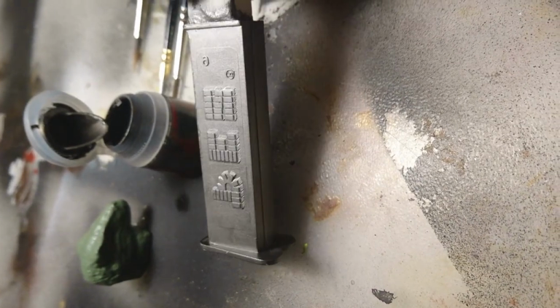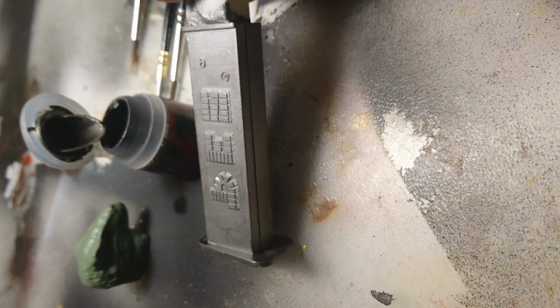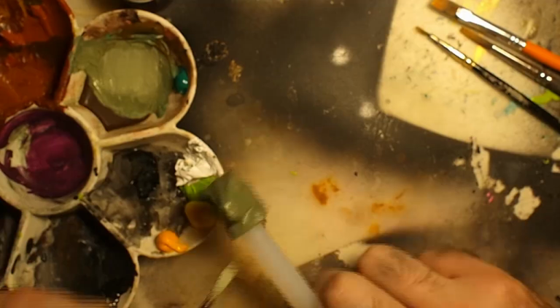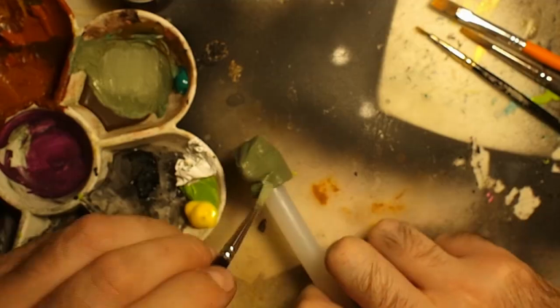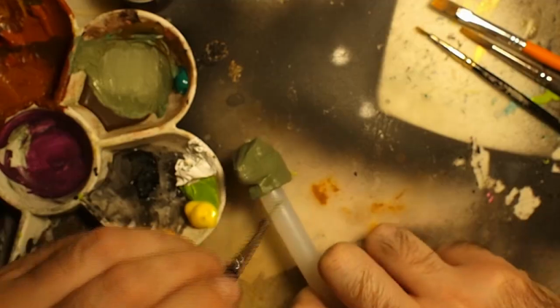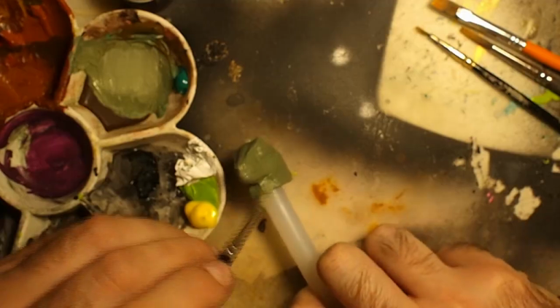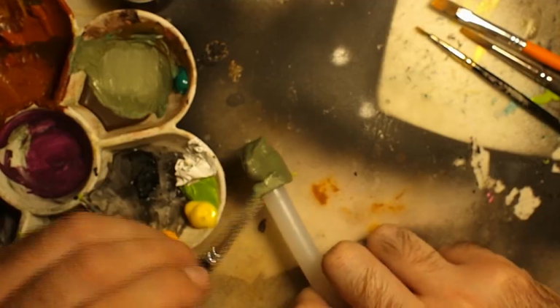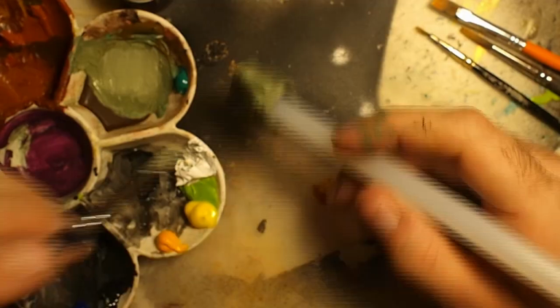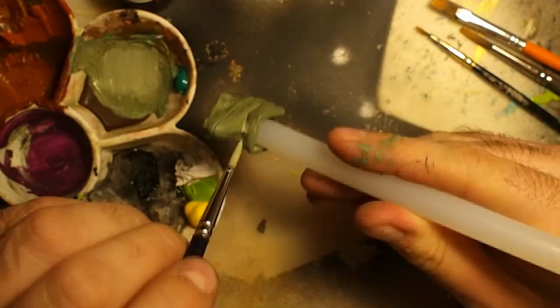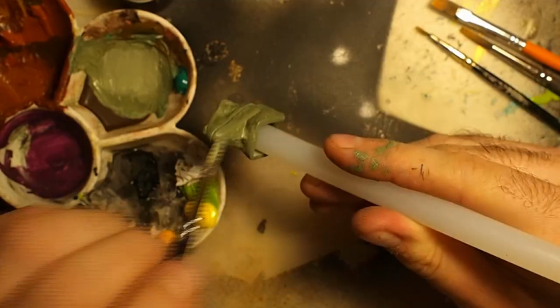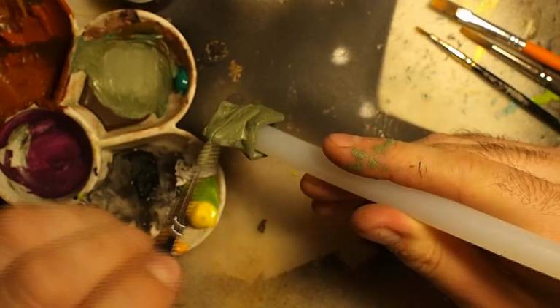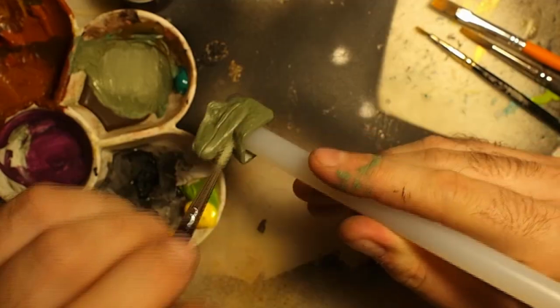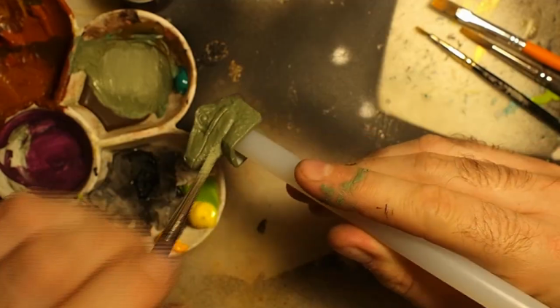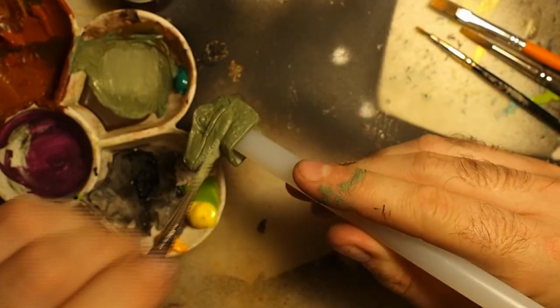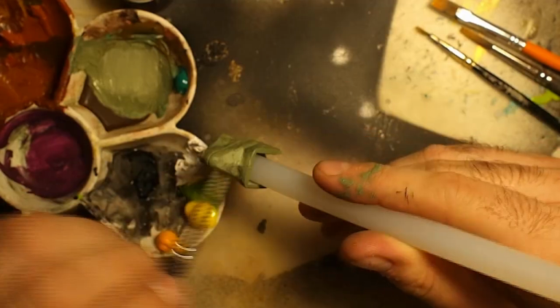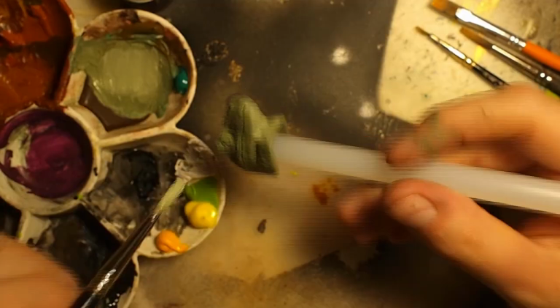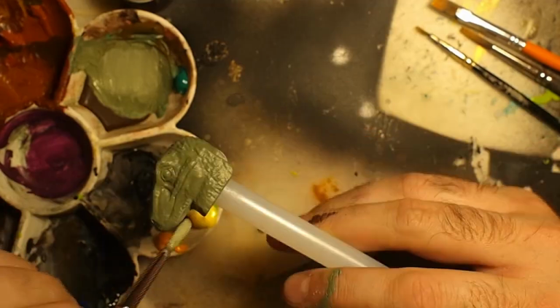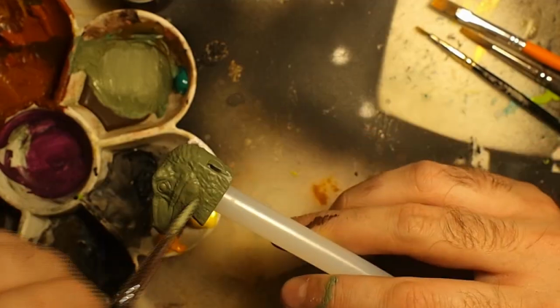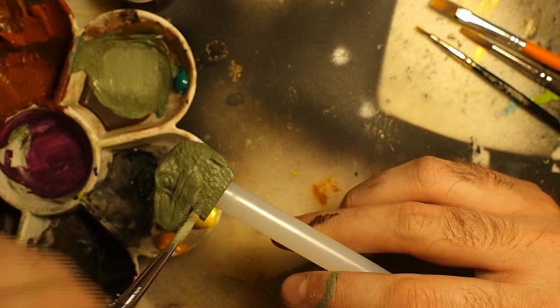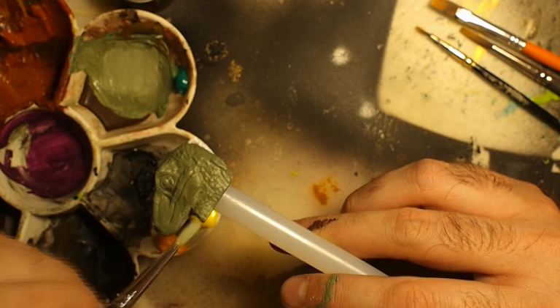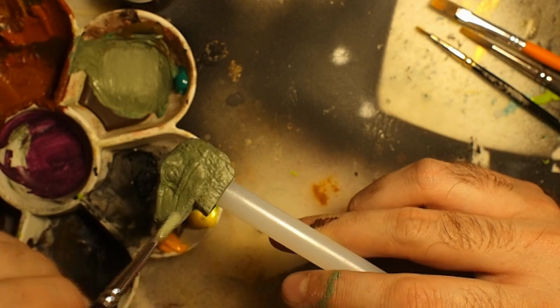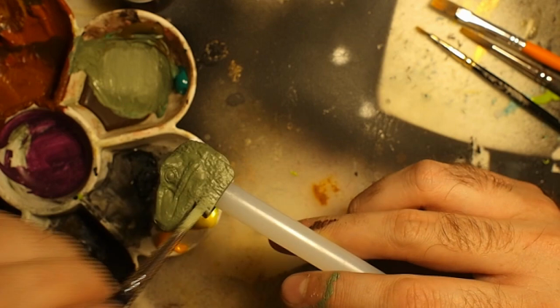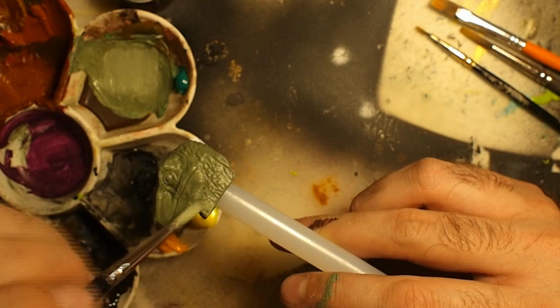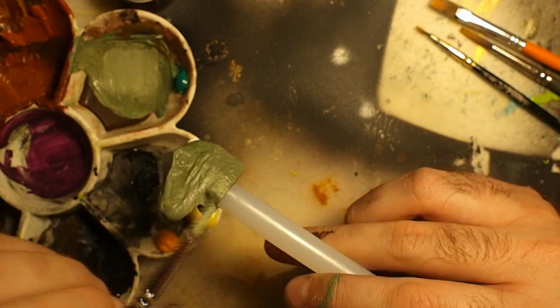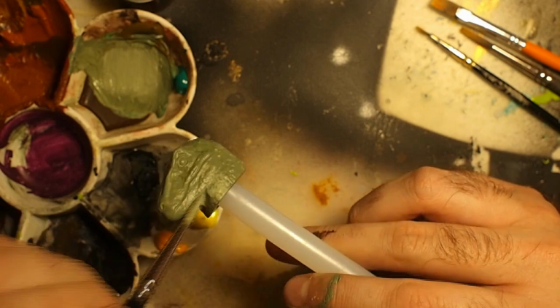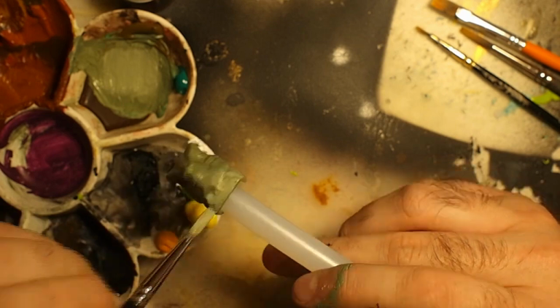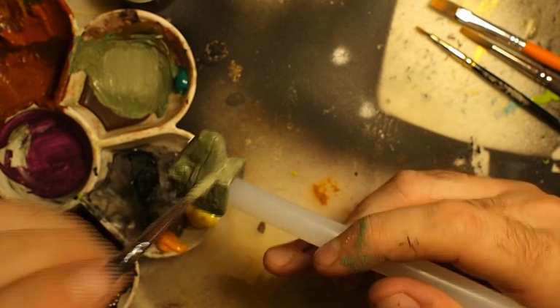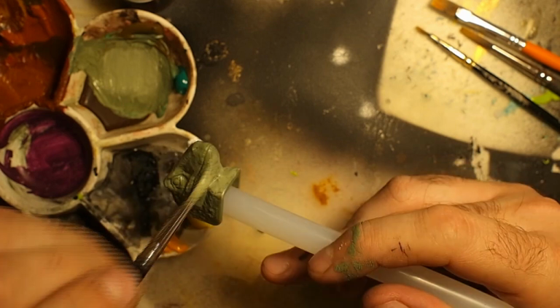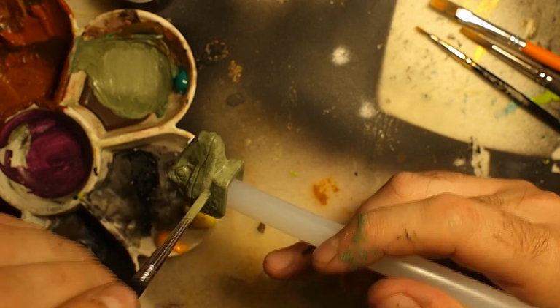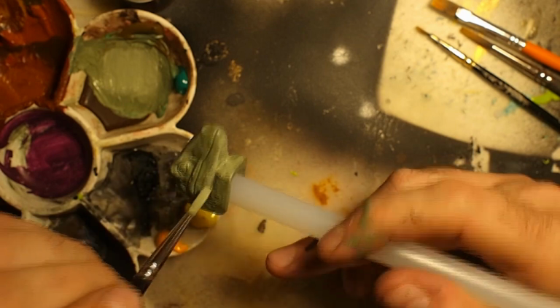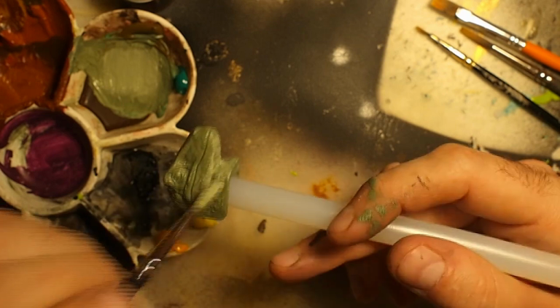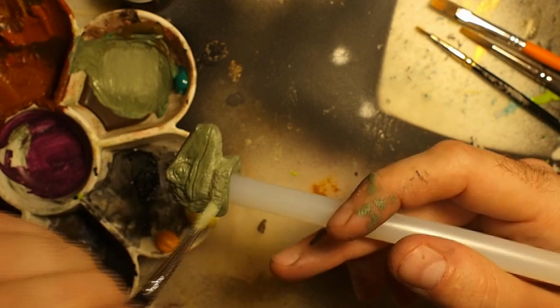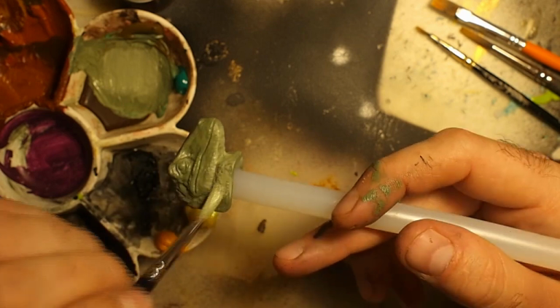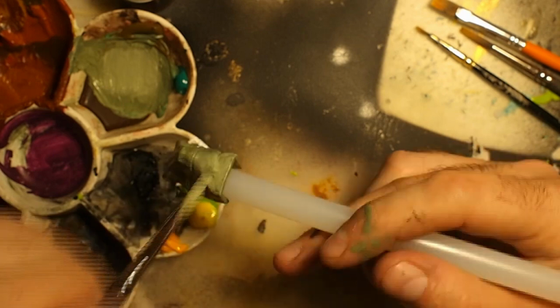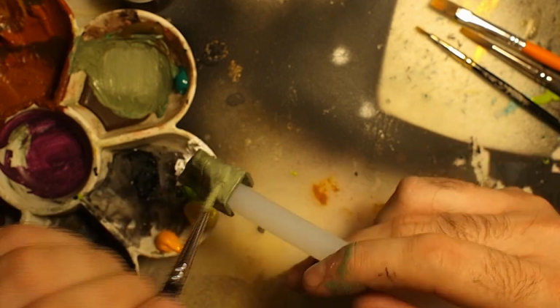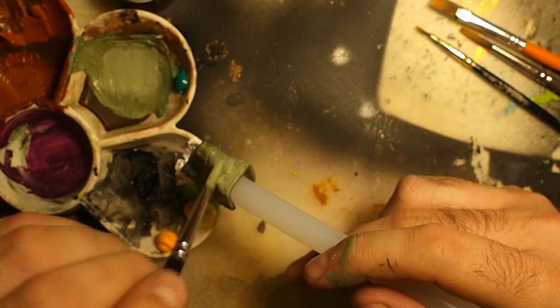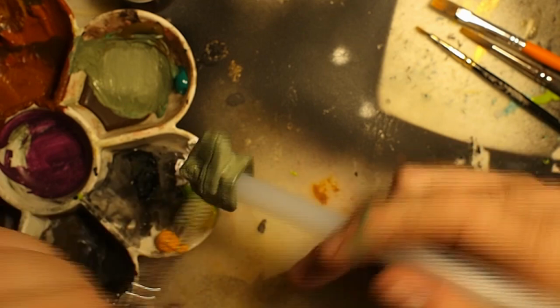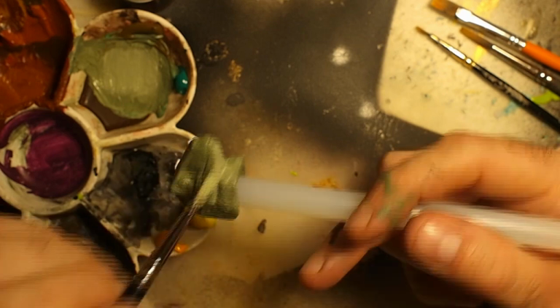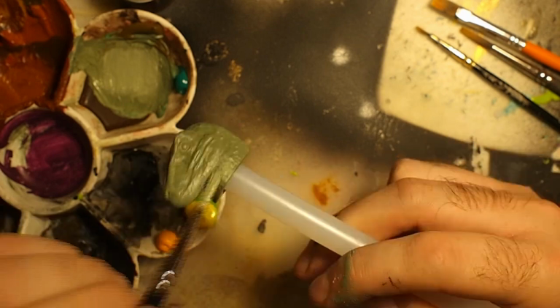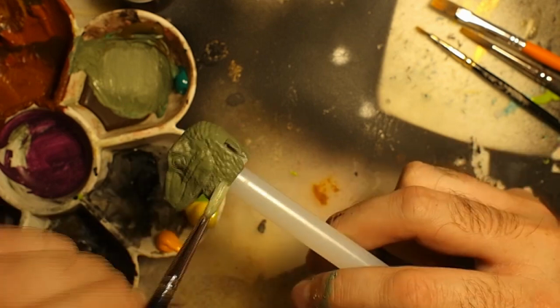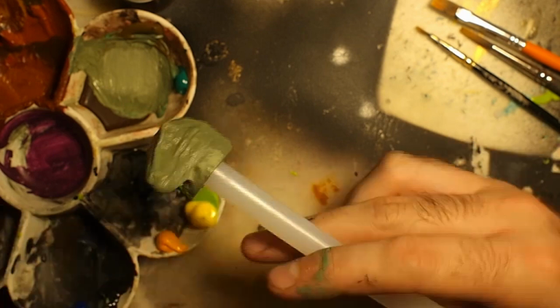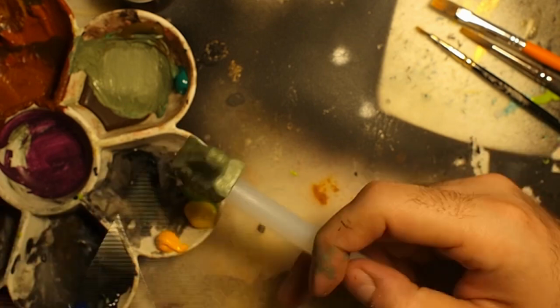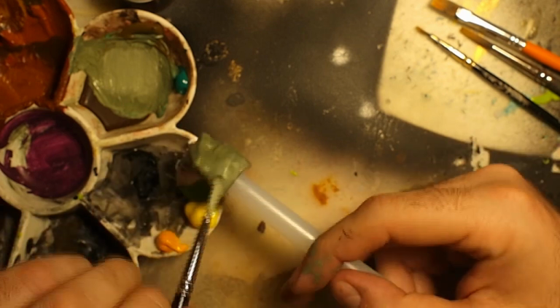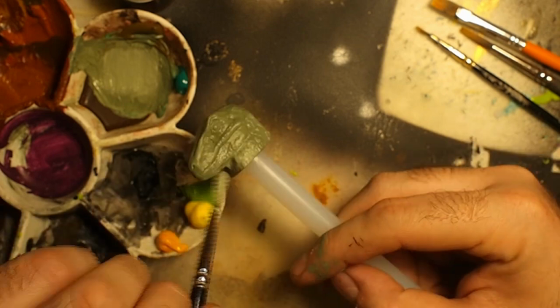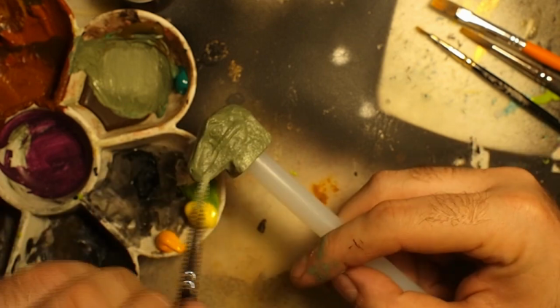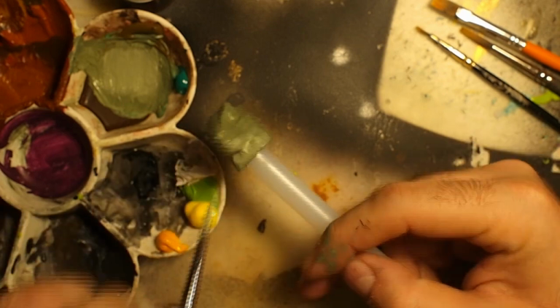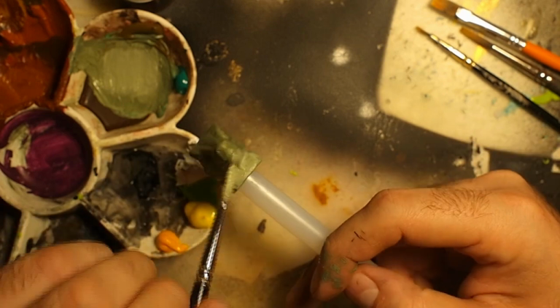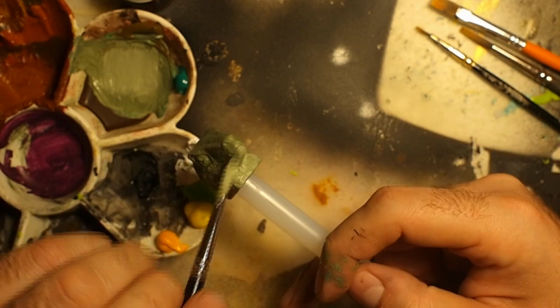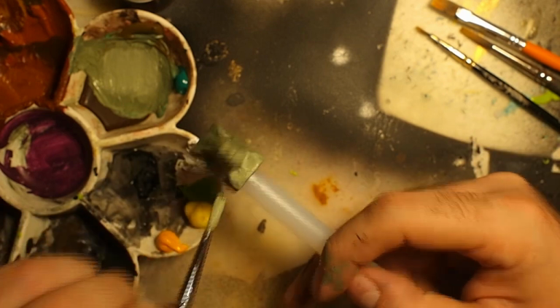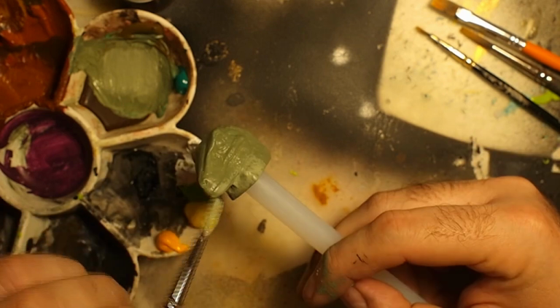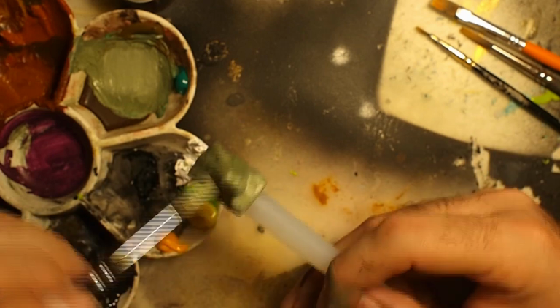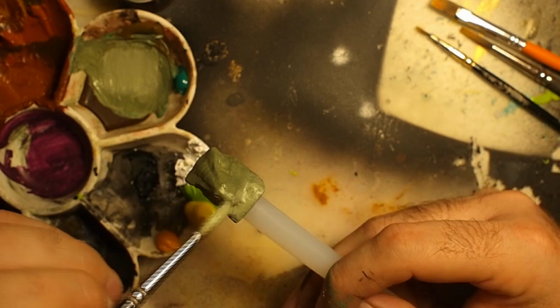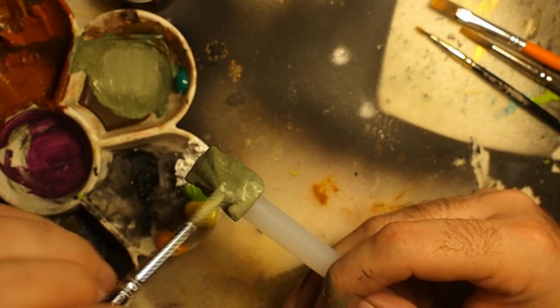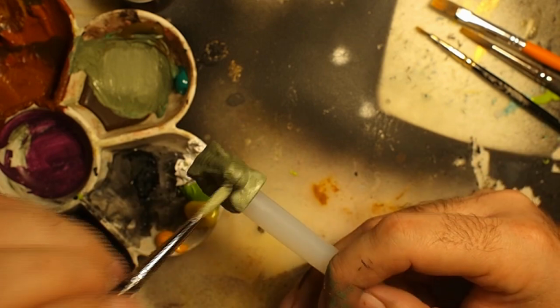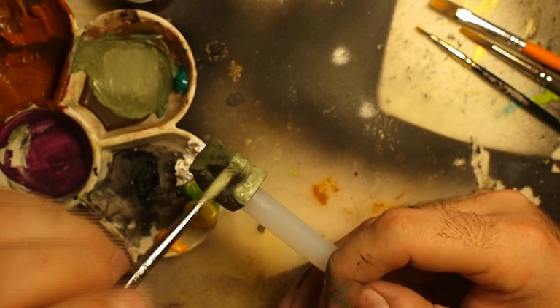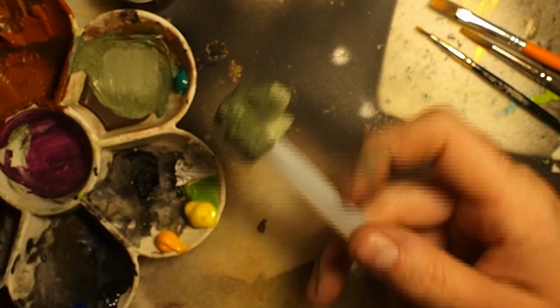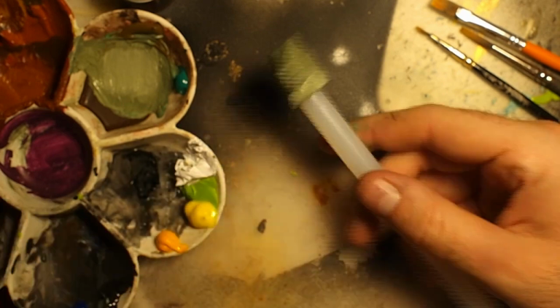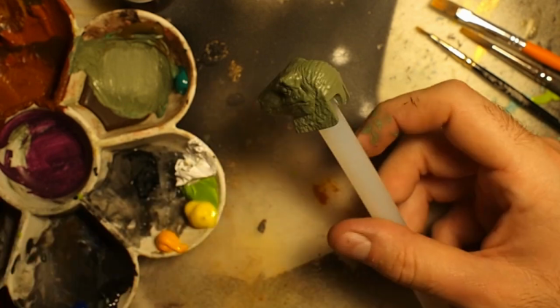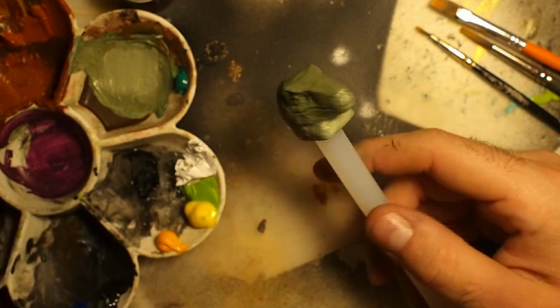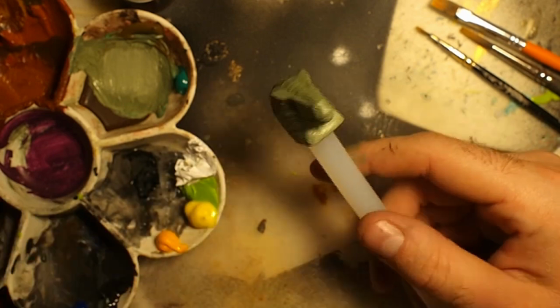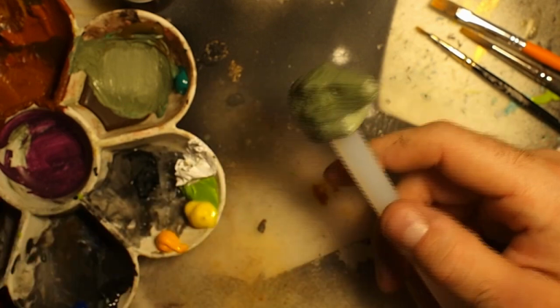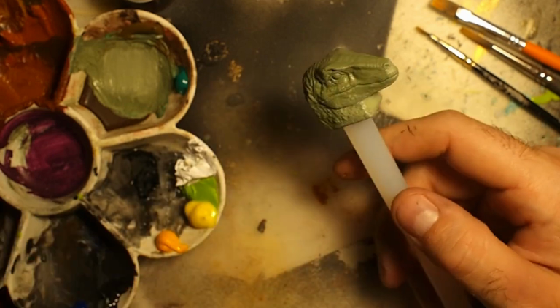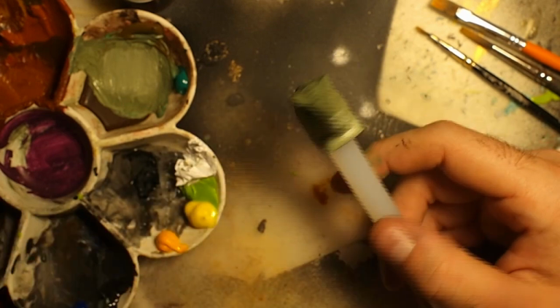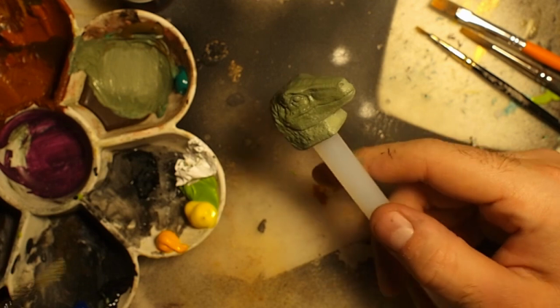I wanted to give the head some extra detail, so I painted the lower part with a clearer color and the back with a more bluish-green.